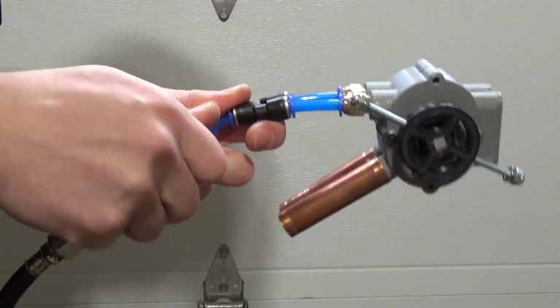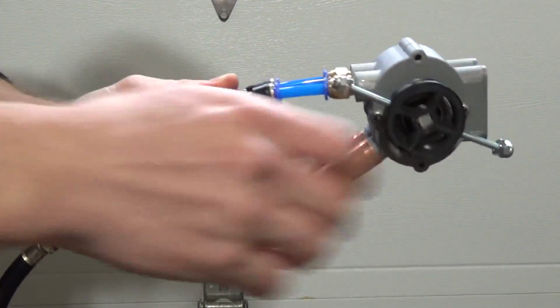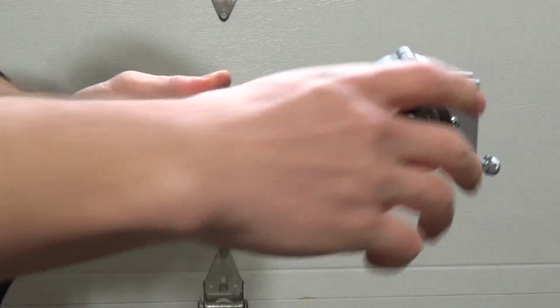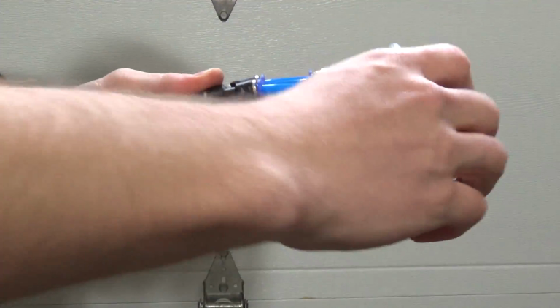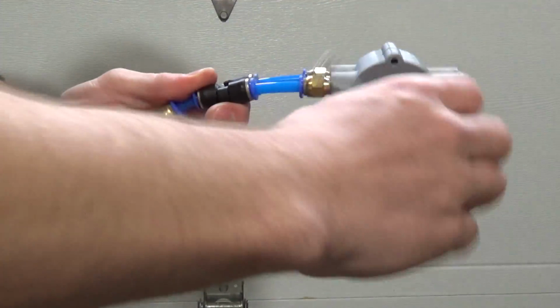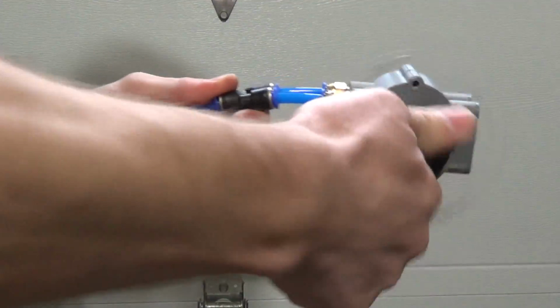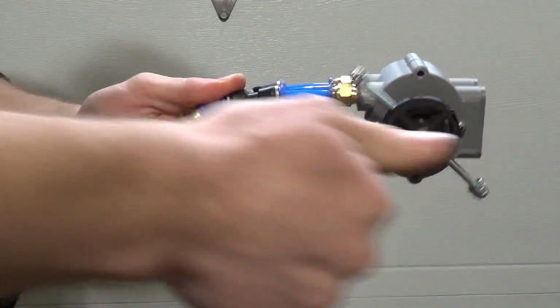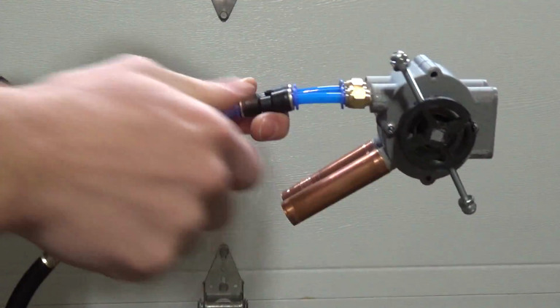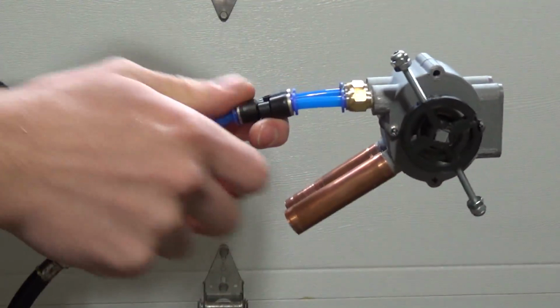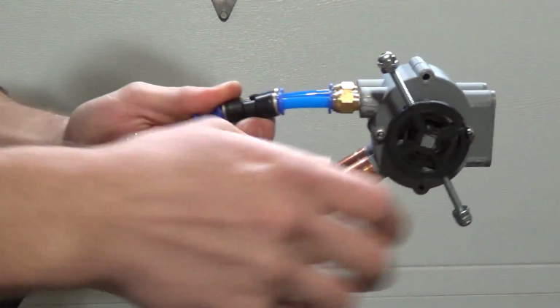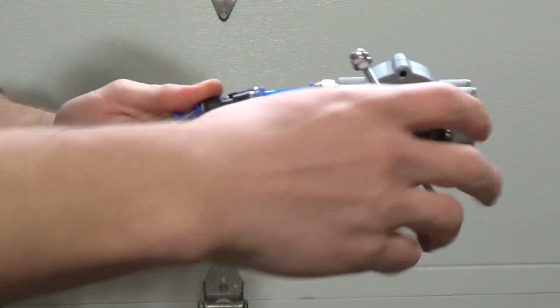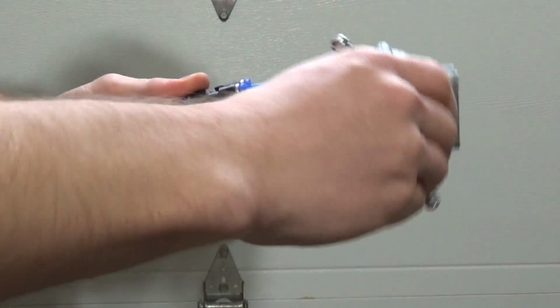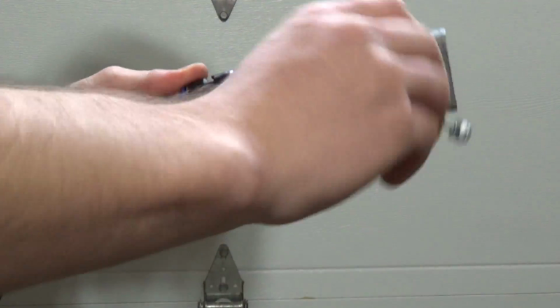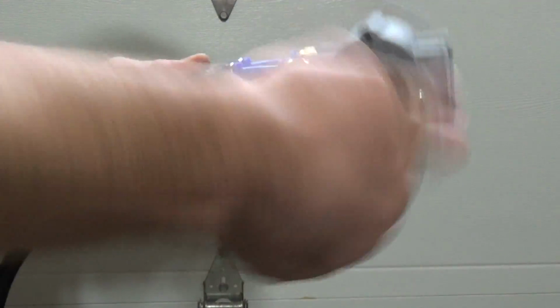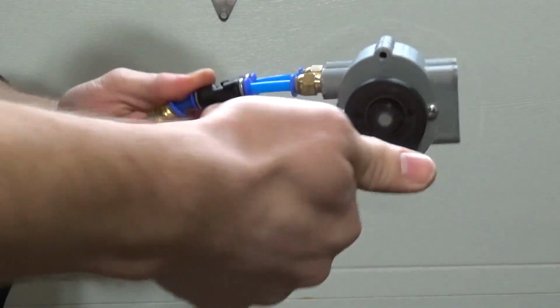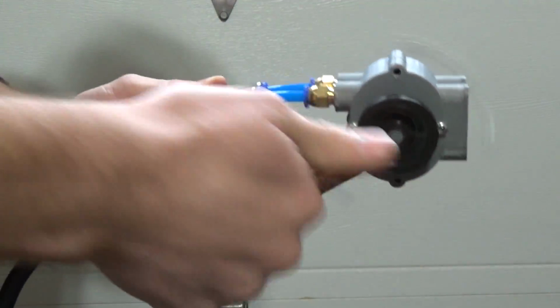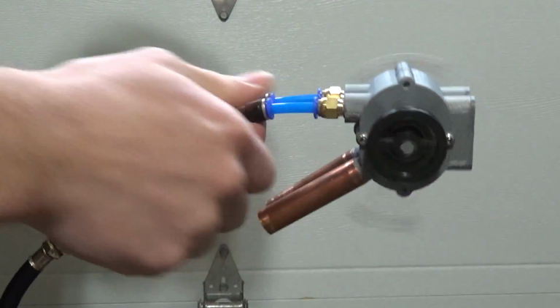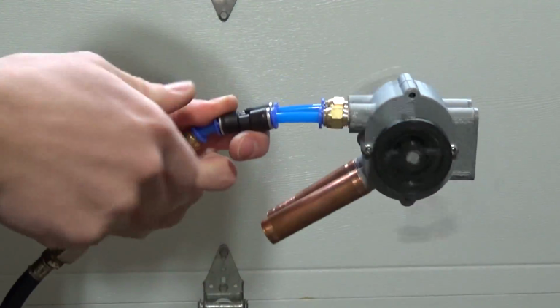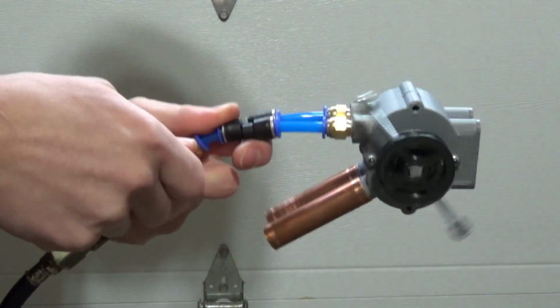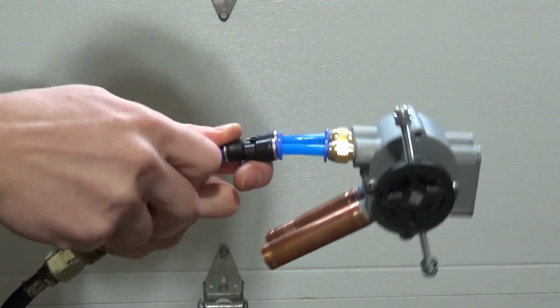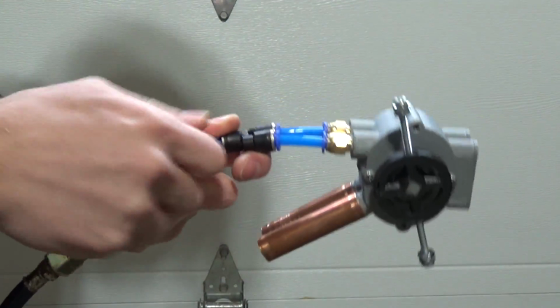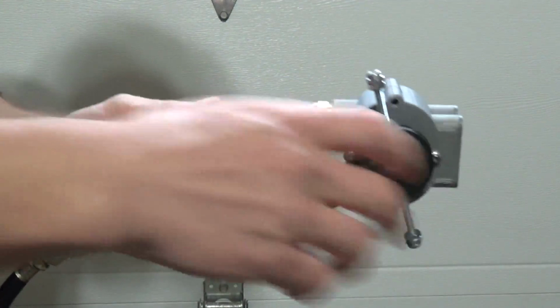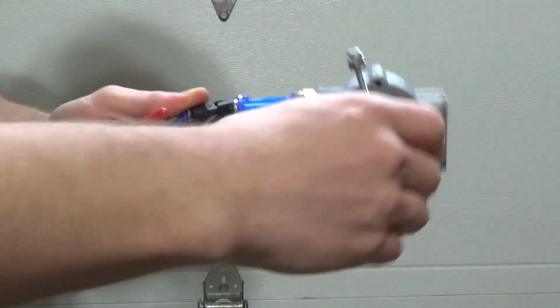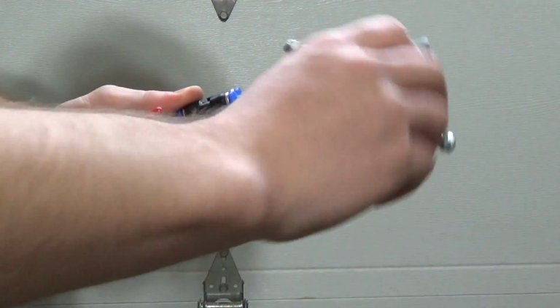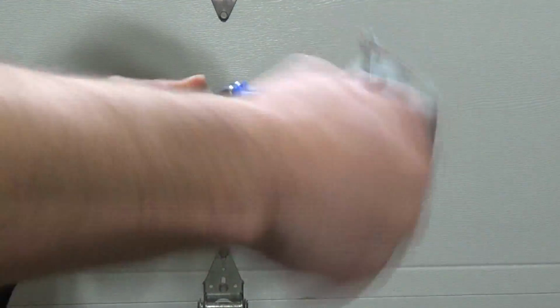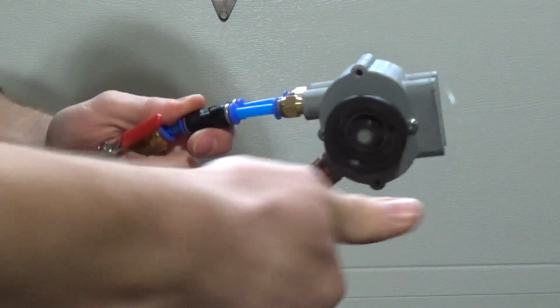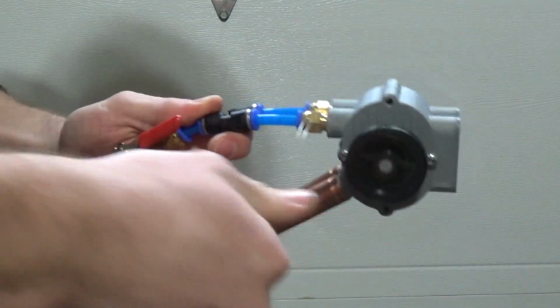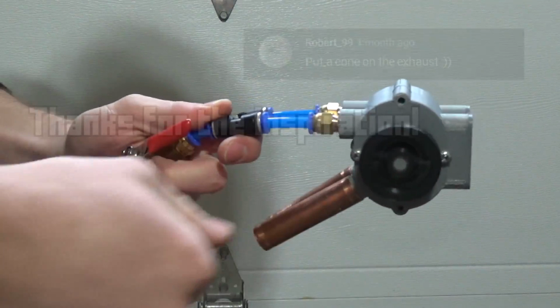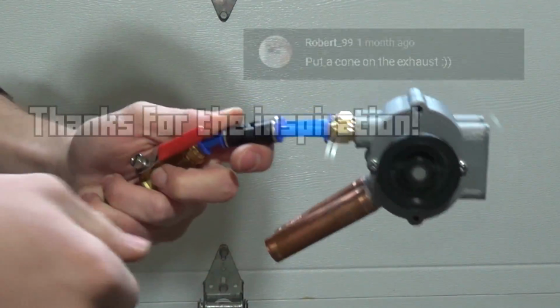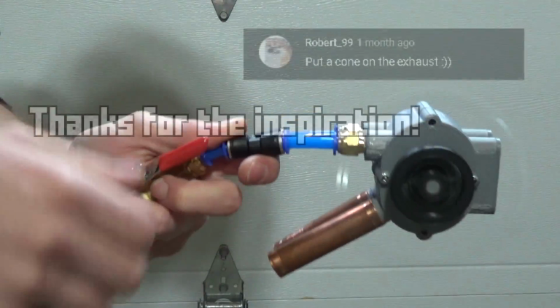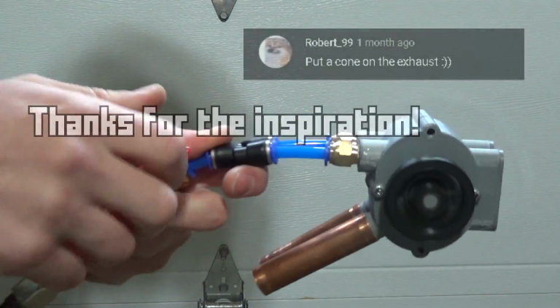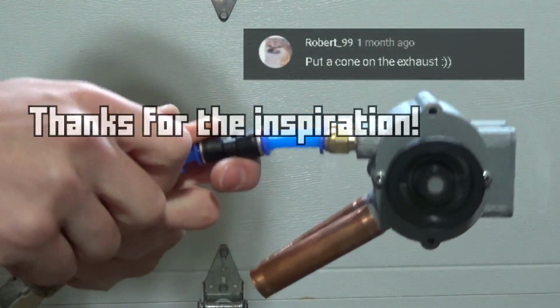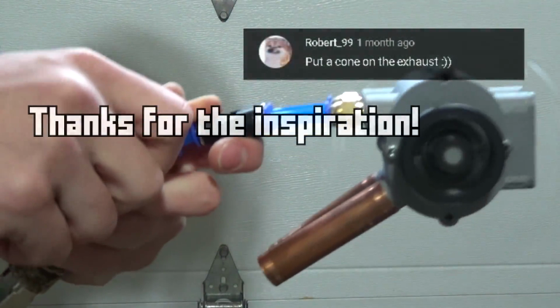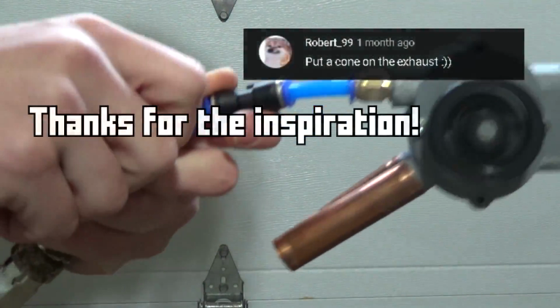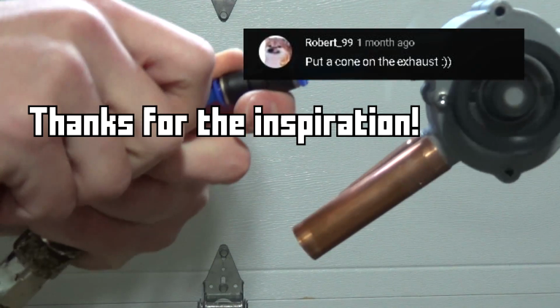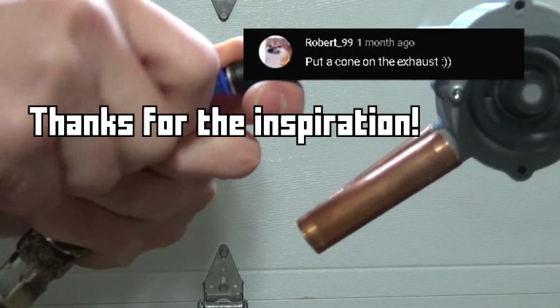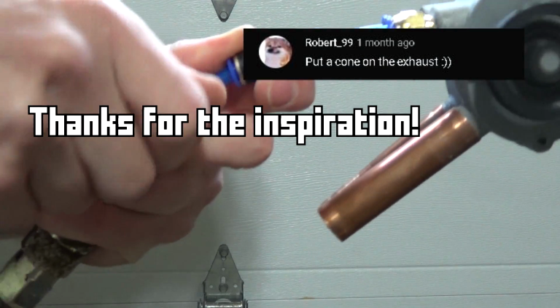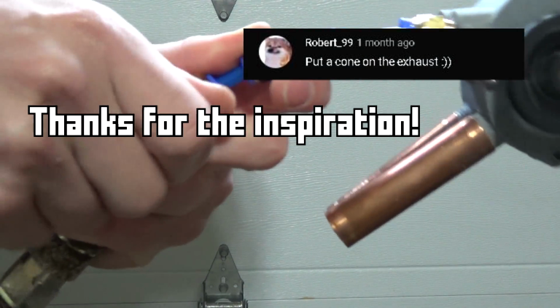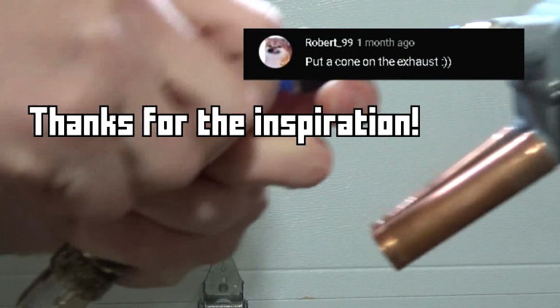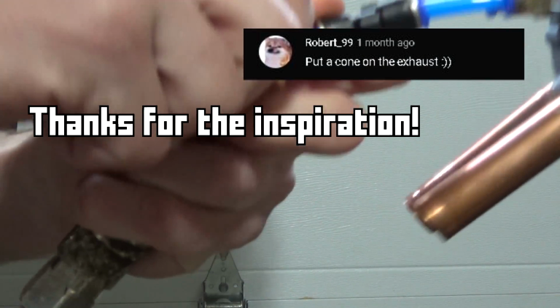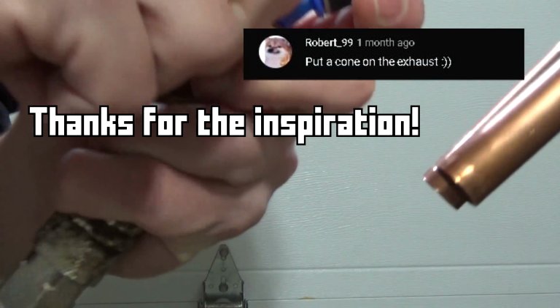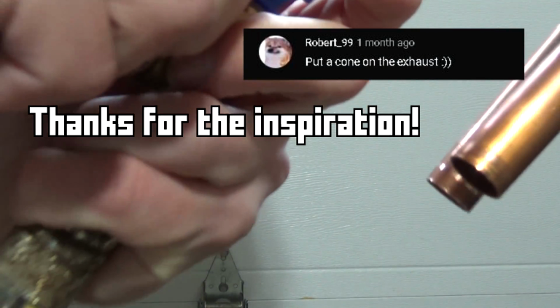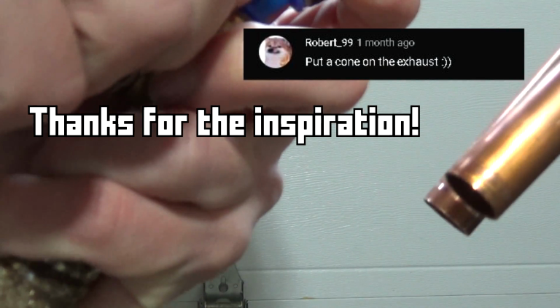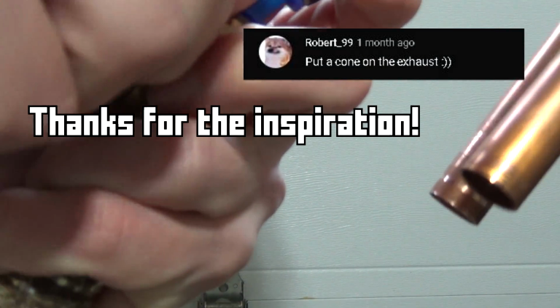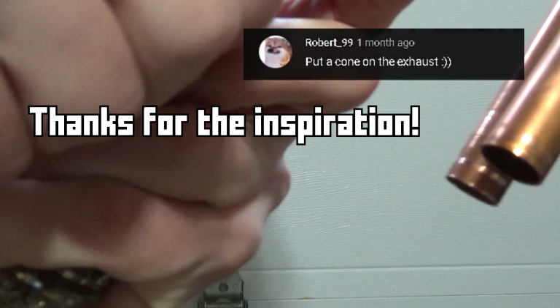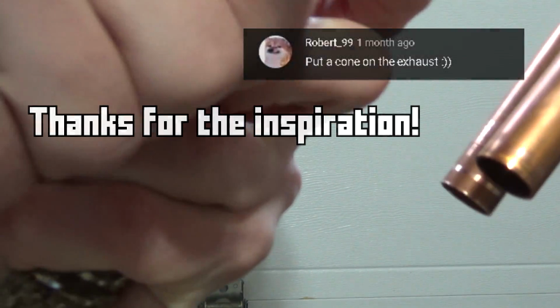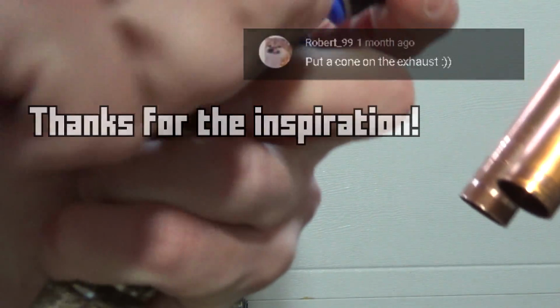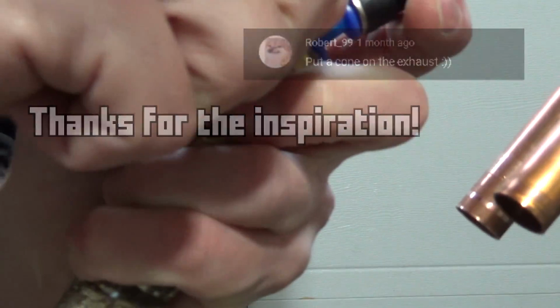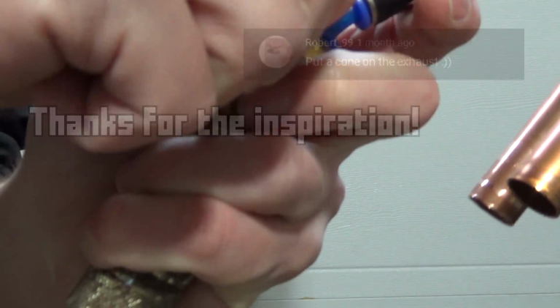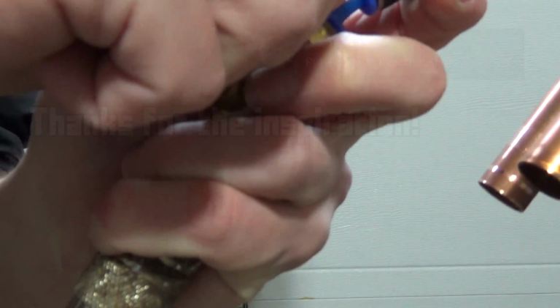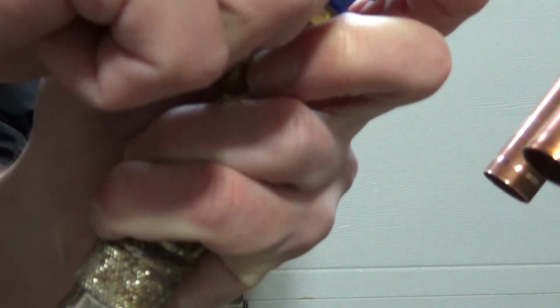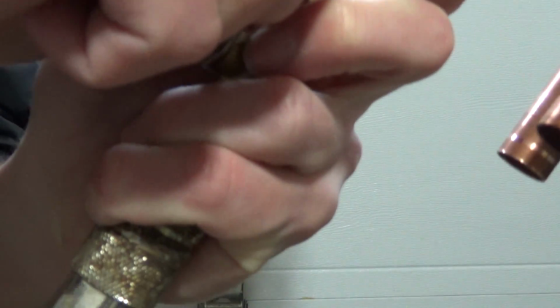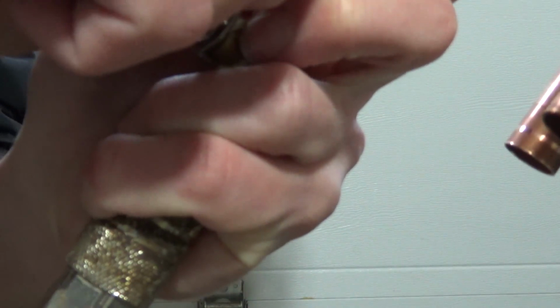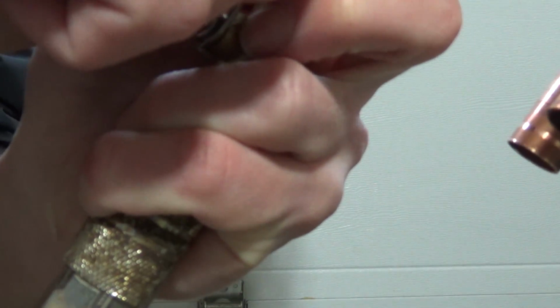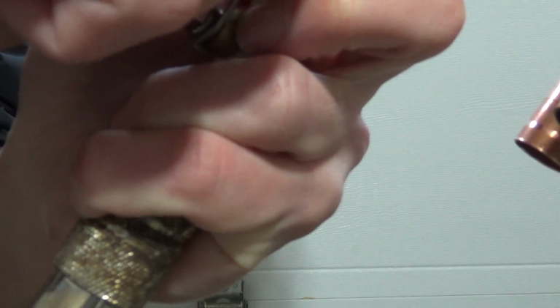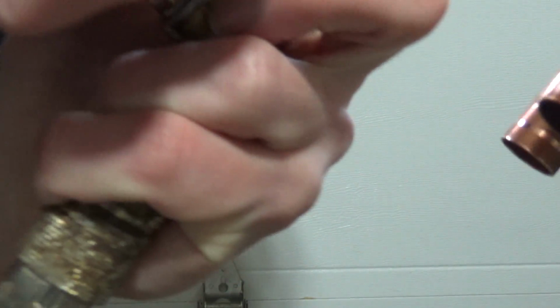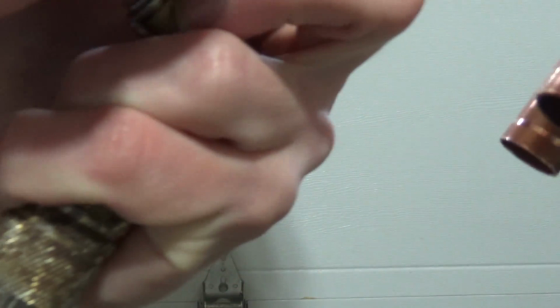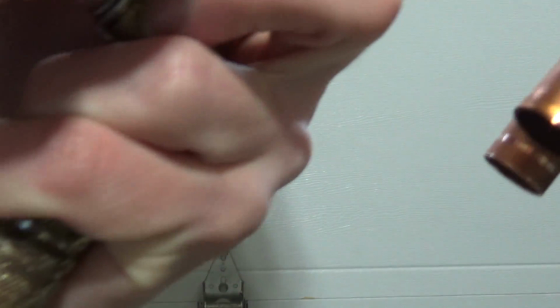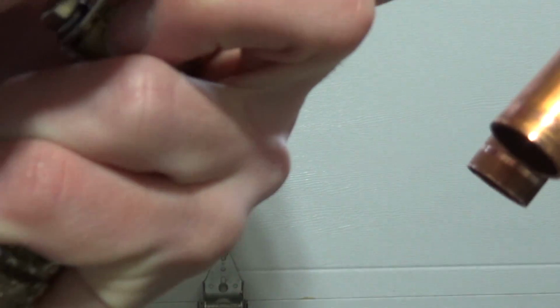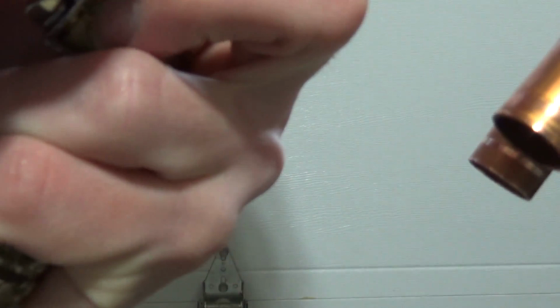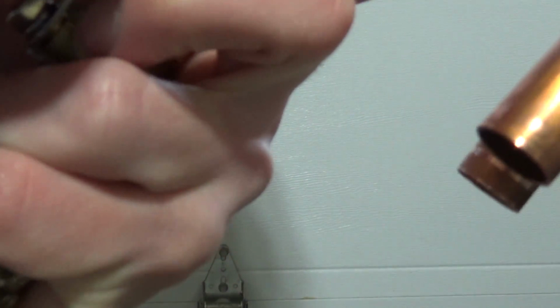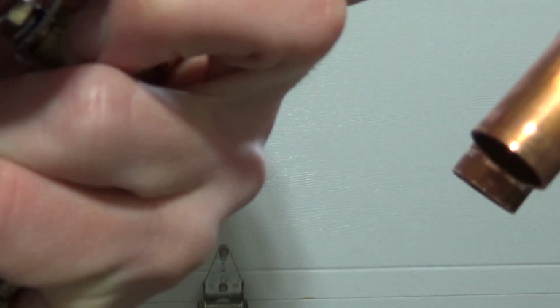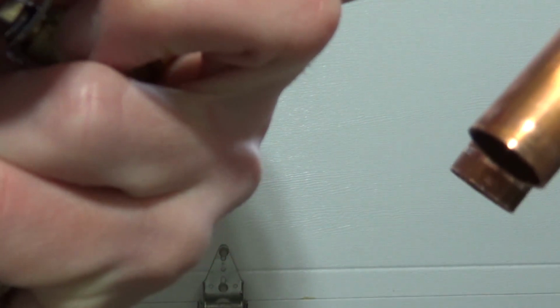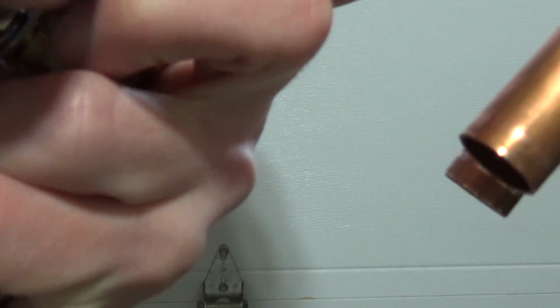I used copper pipes to make a simple exhaust, only to see how it will amplify the sound. Not exactly a cone, but it certainly does help.